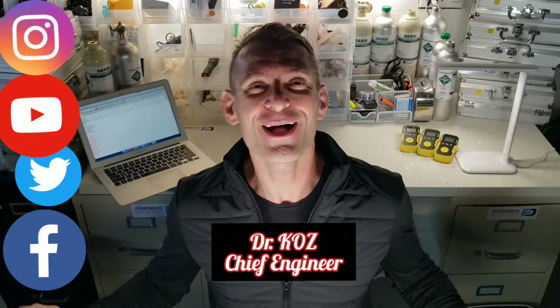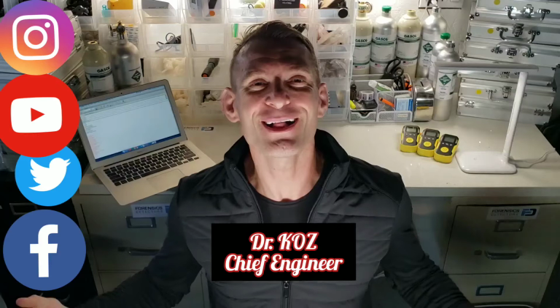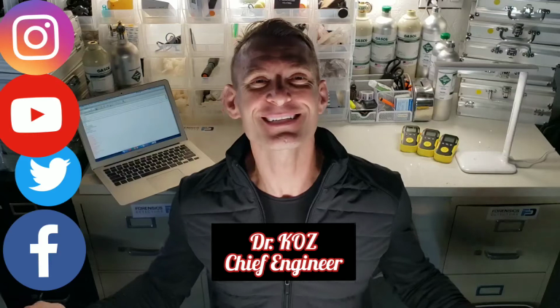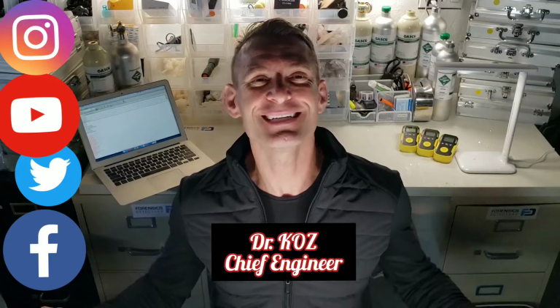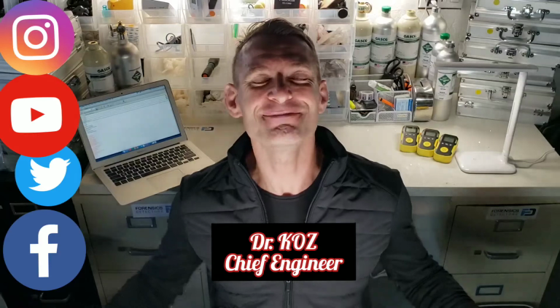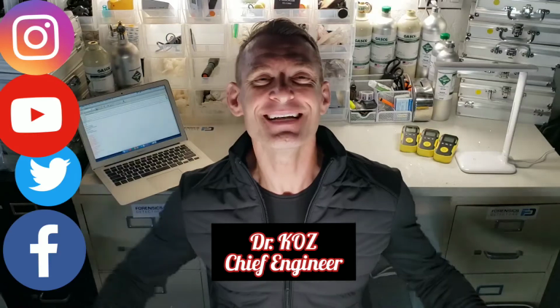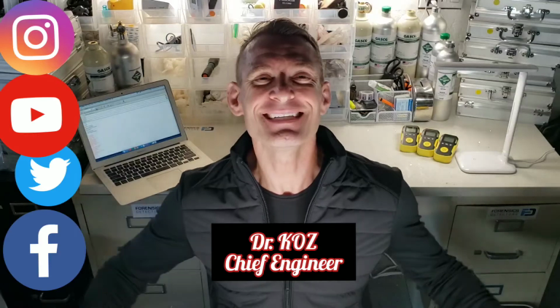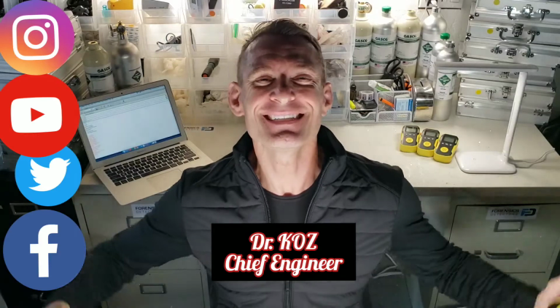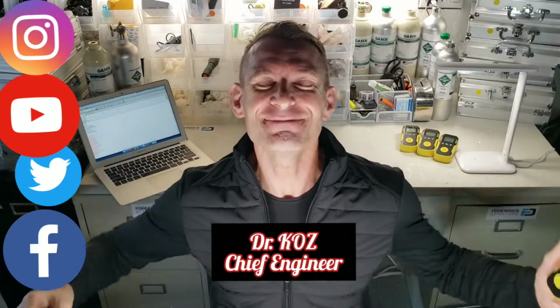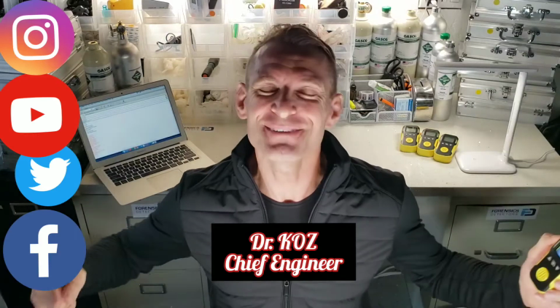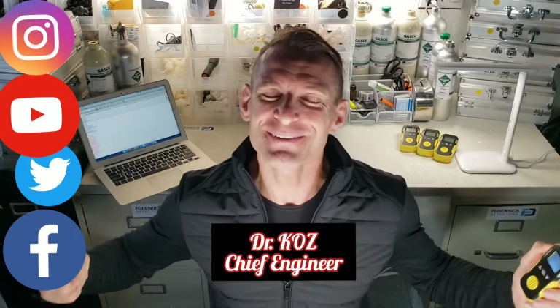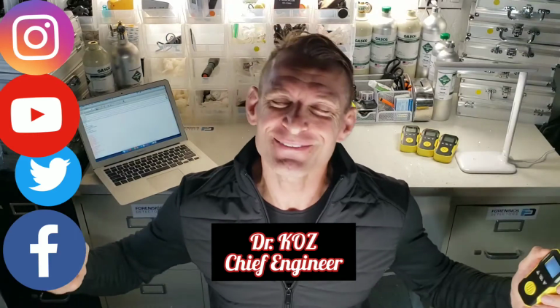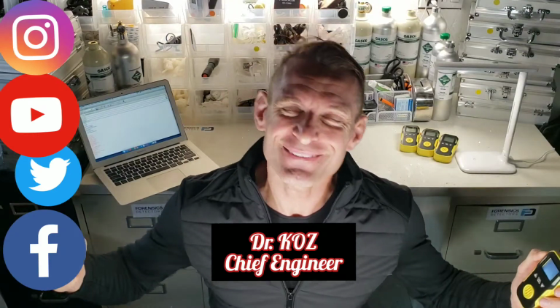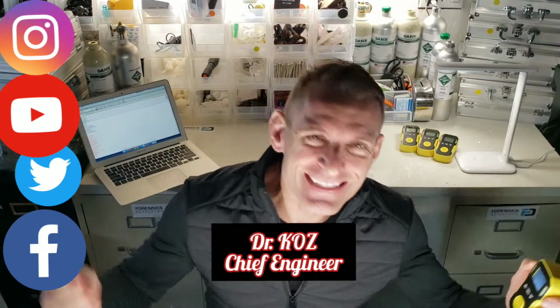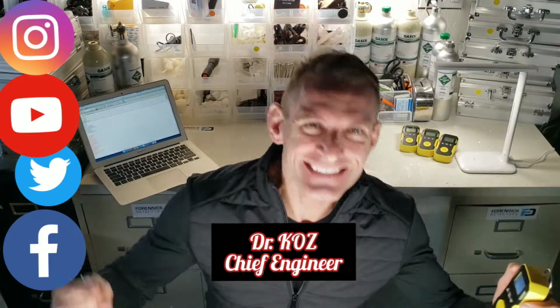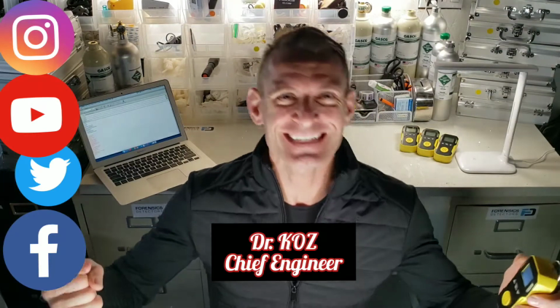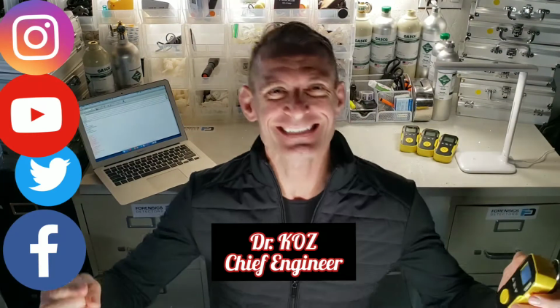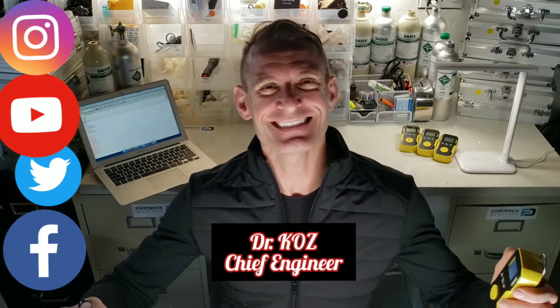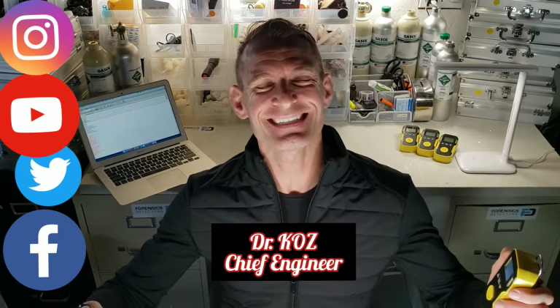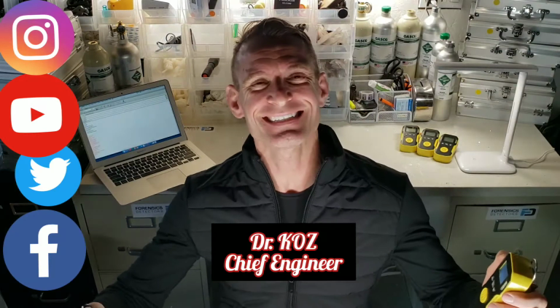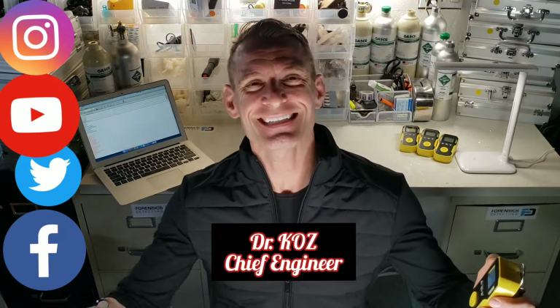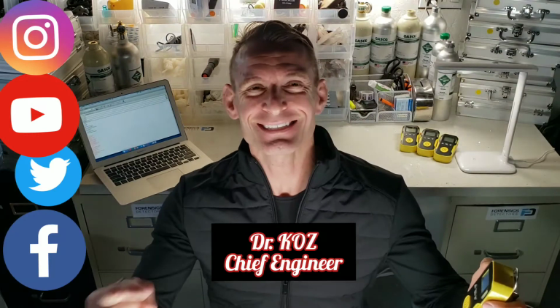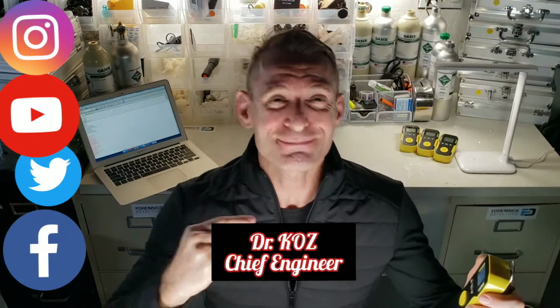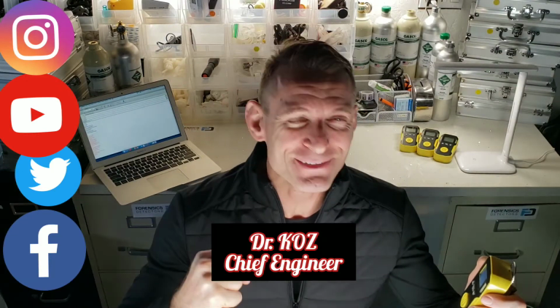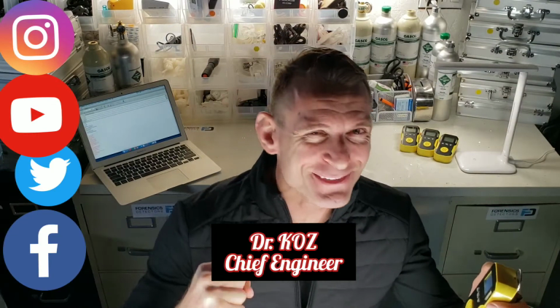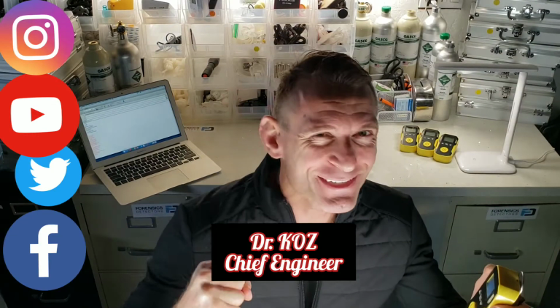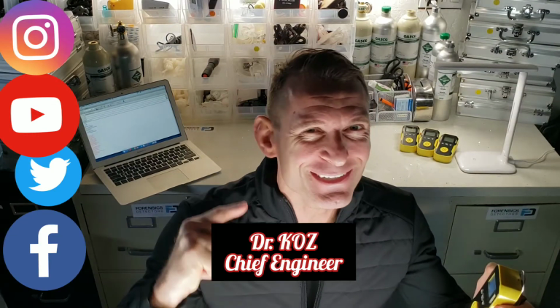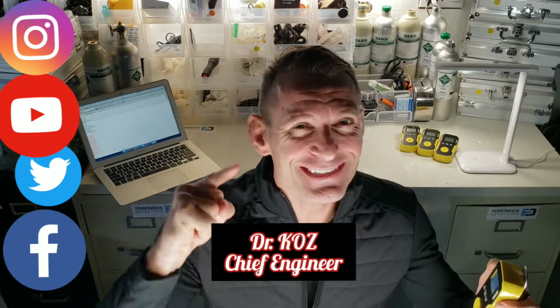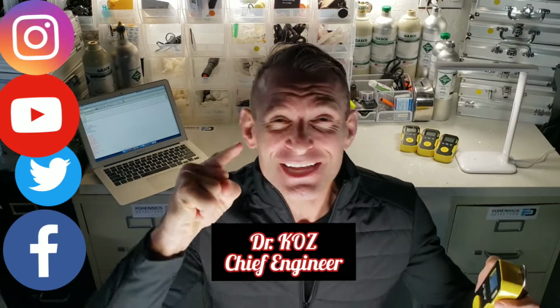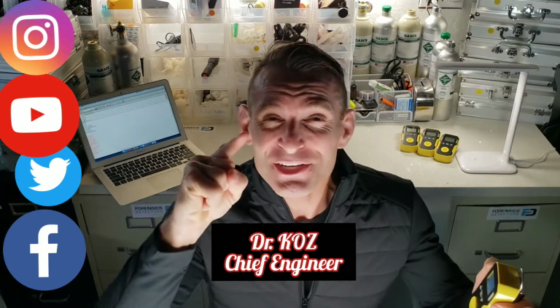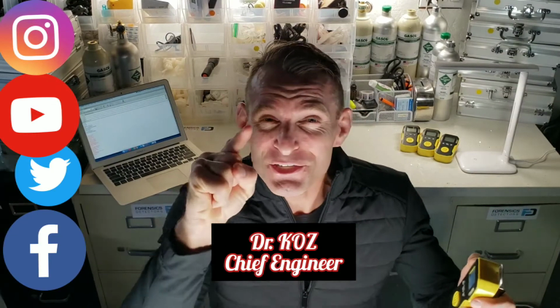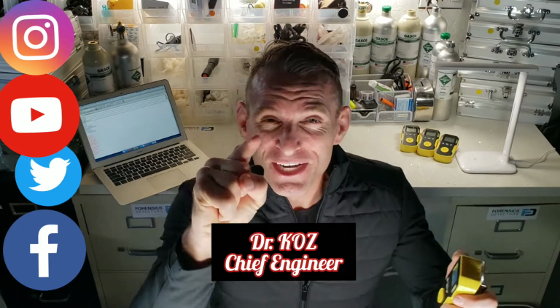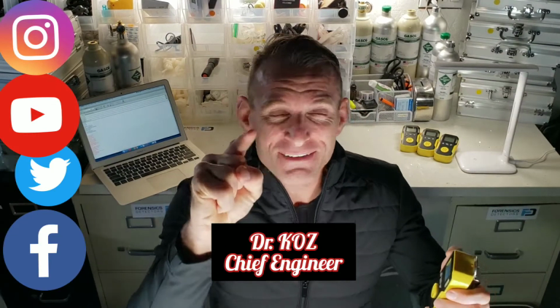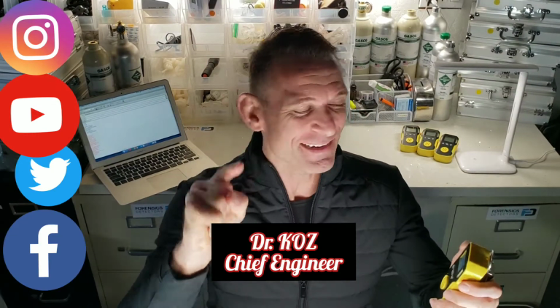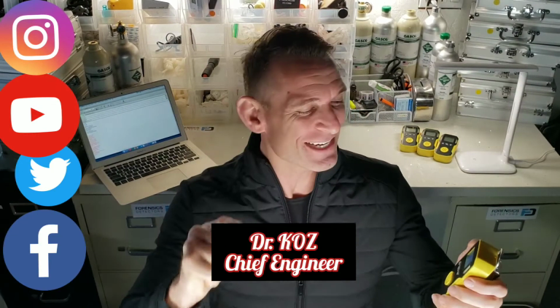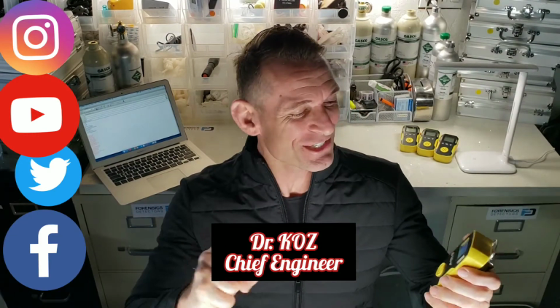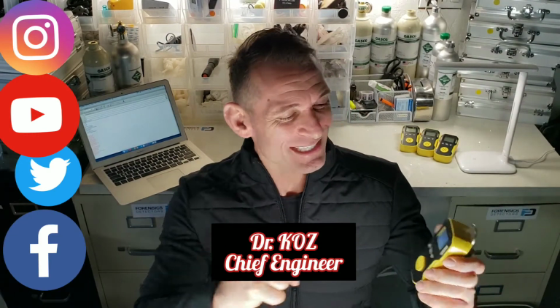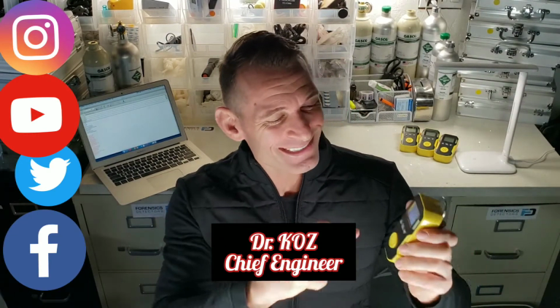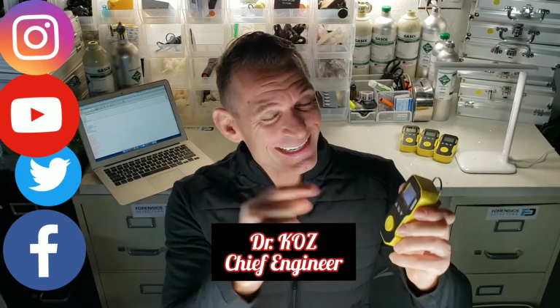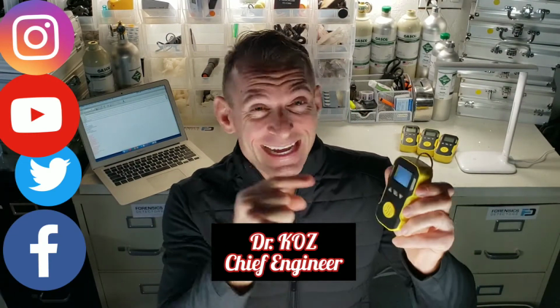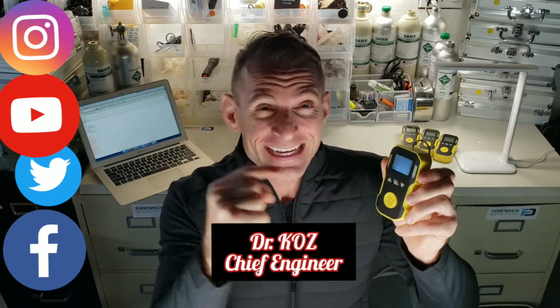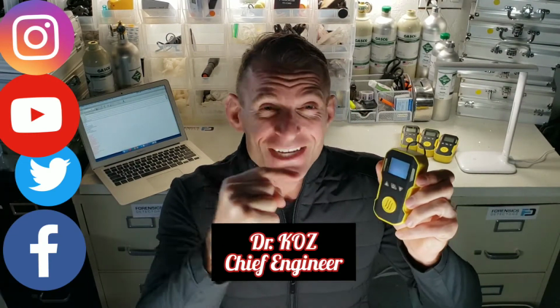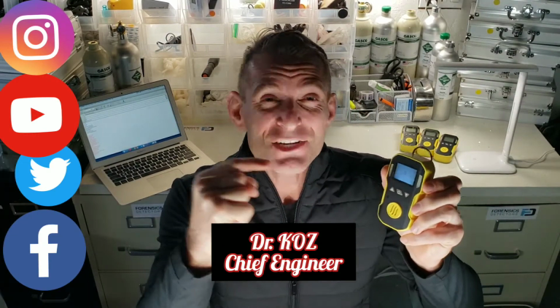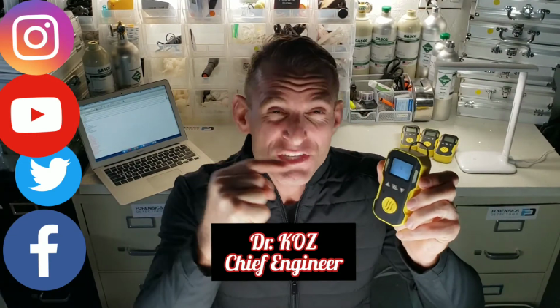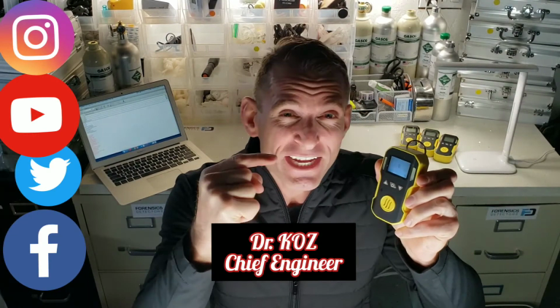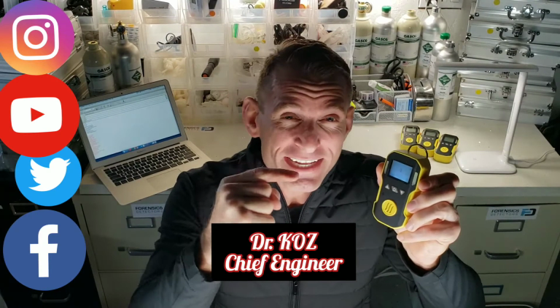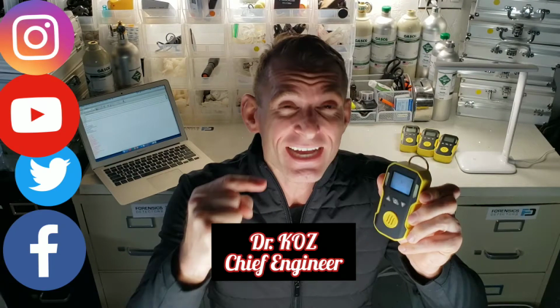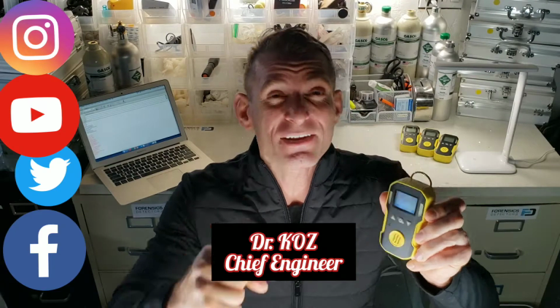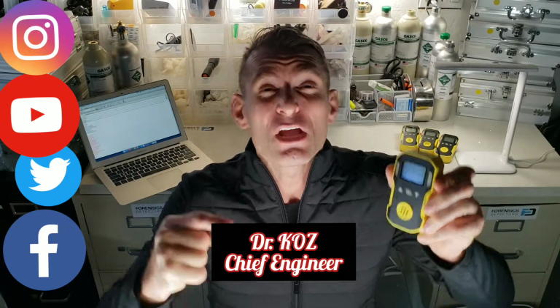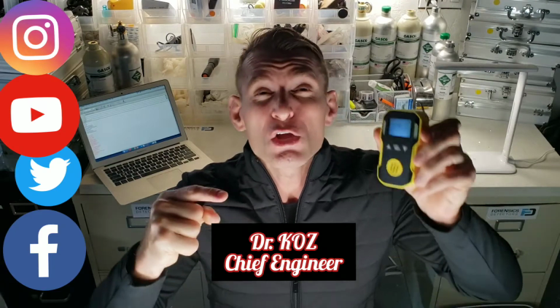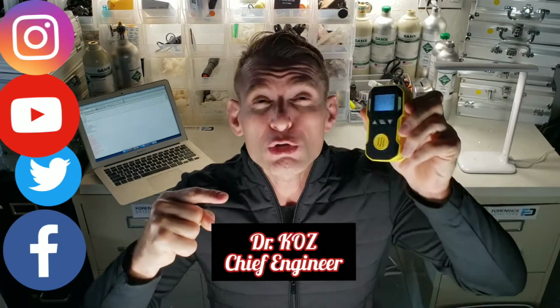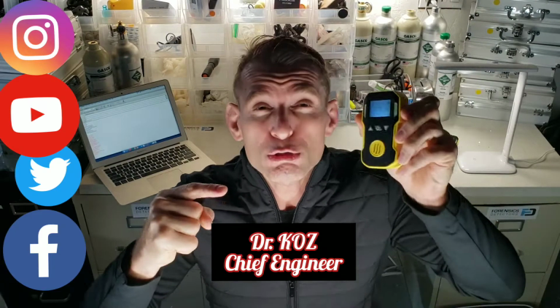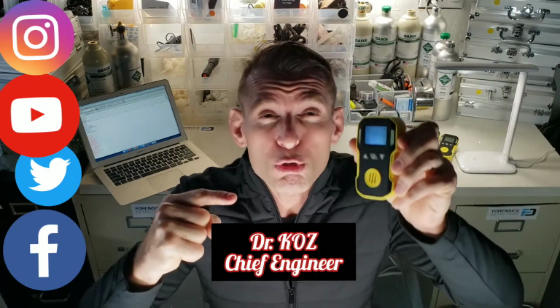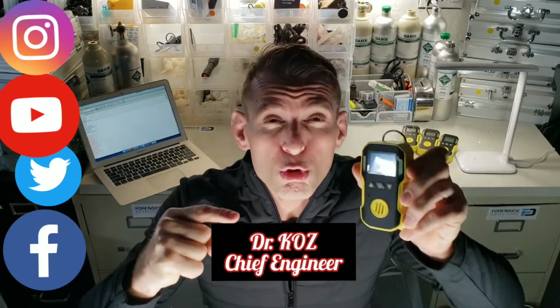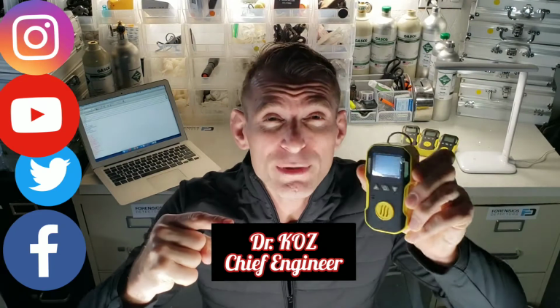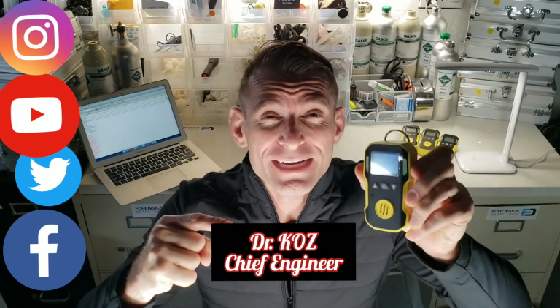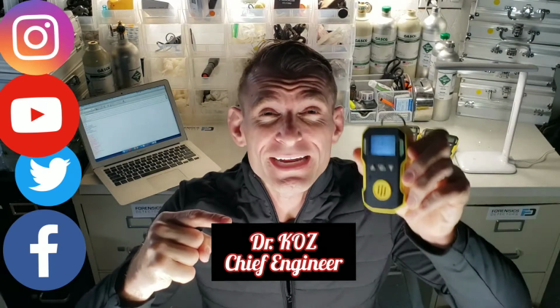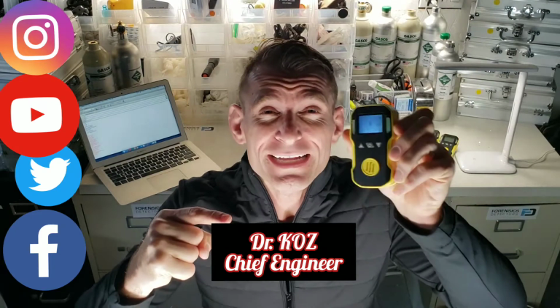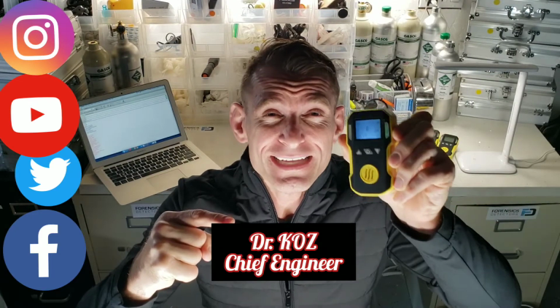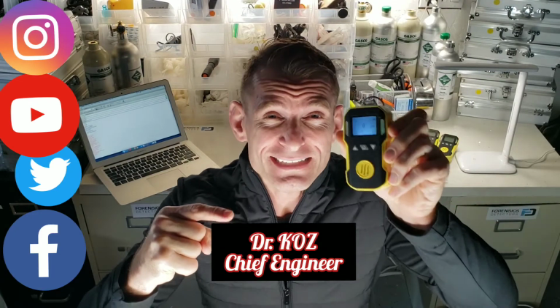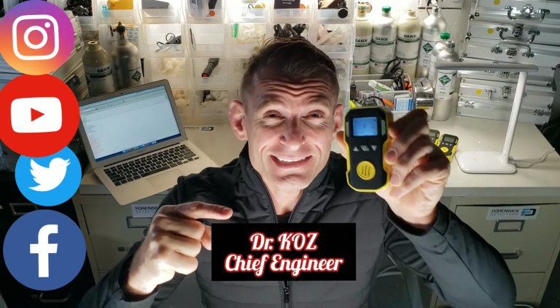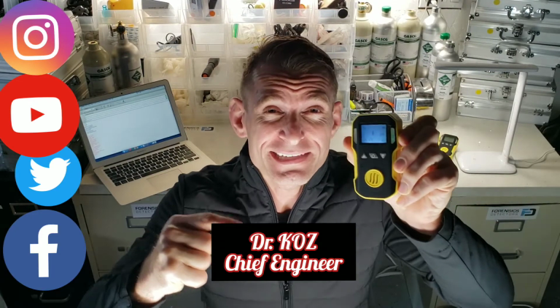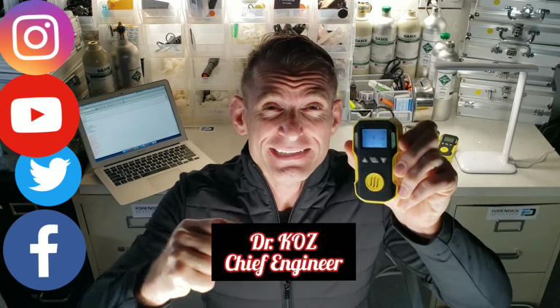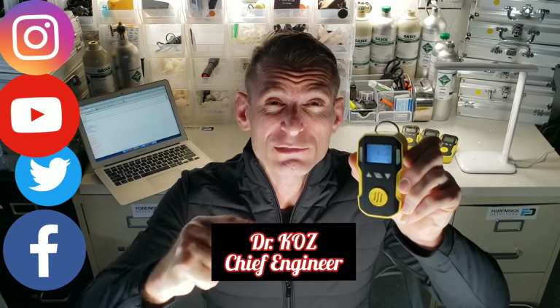Welcome to Forensics Detectors. I'm Dr. Kaz, Chief Engineer. Today, check it out — Chlorine Gas Detector.